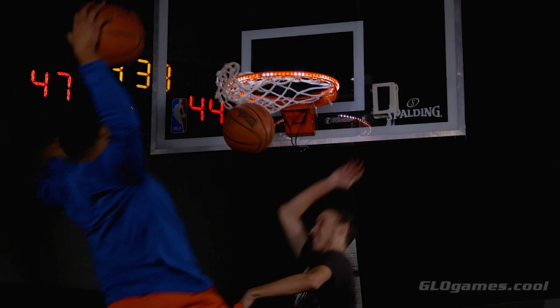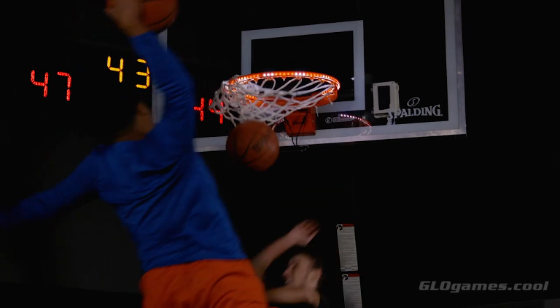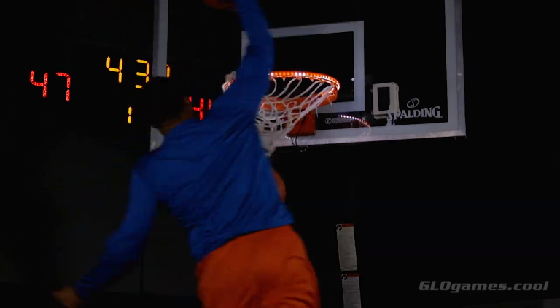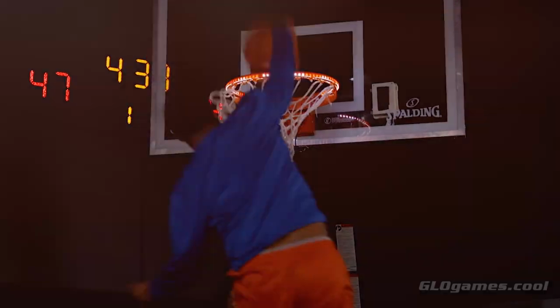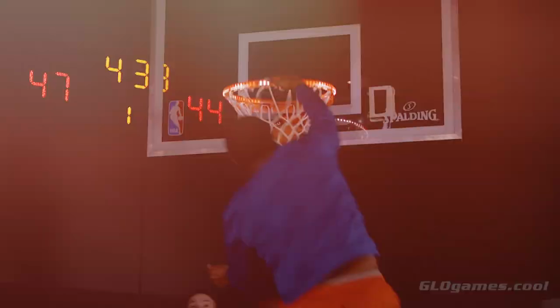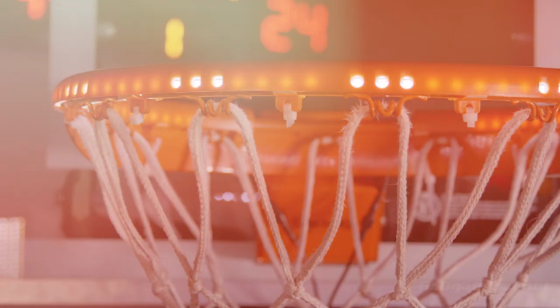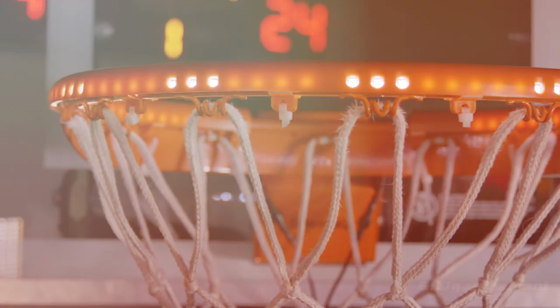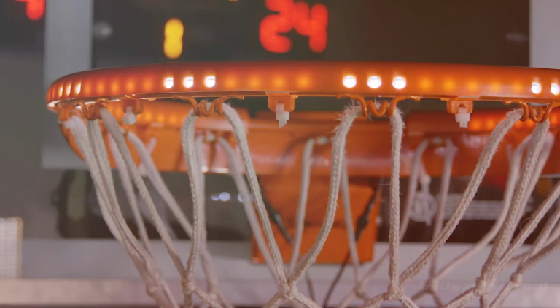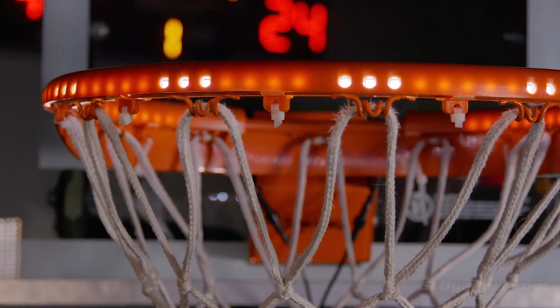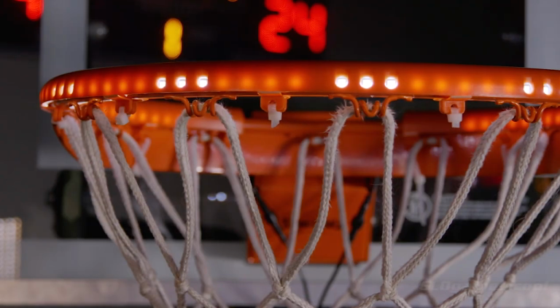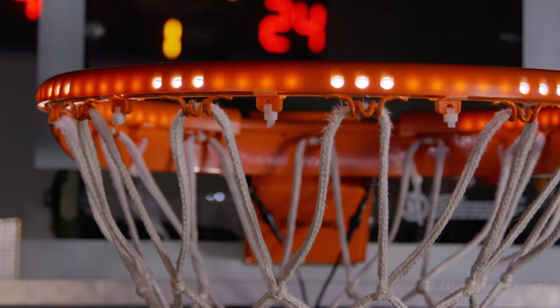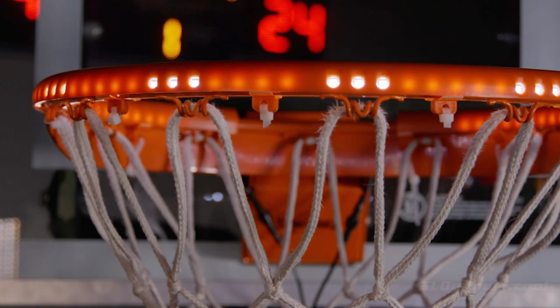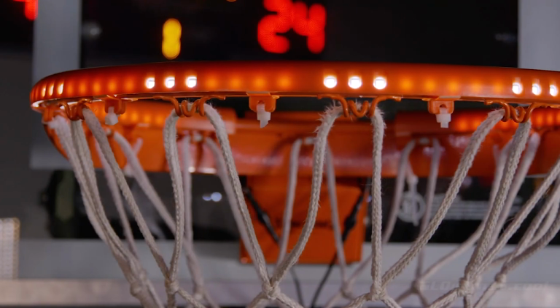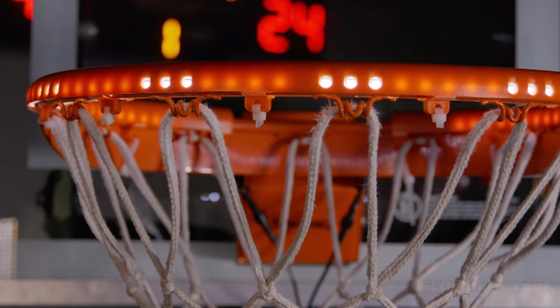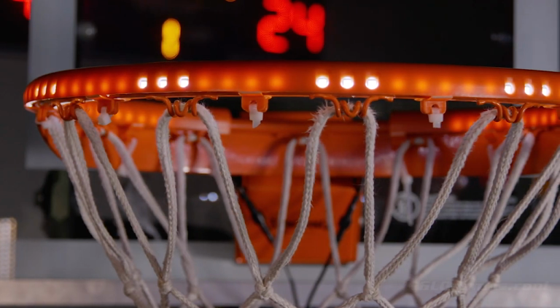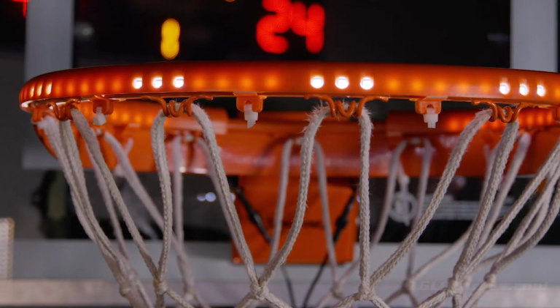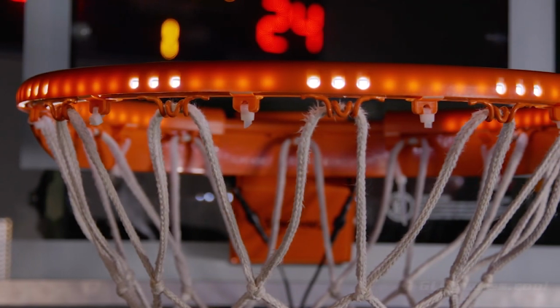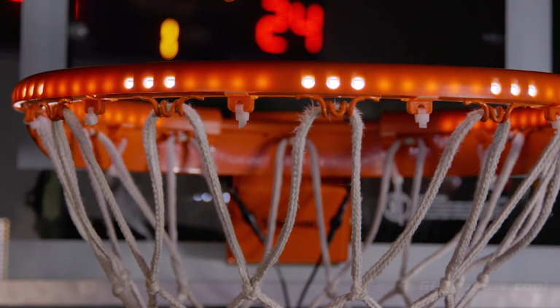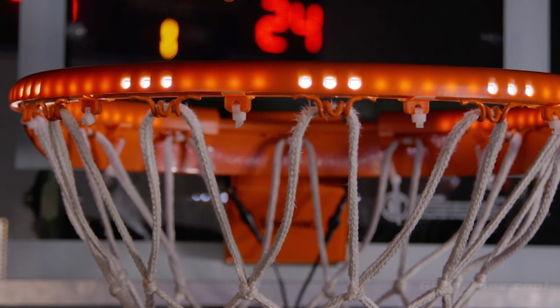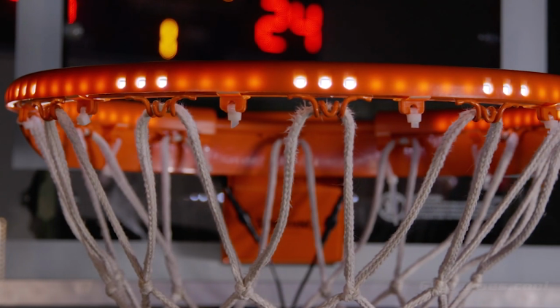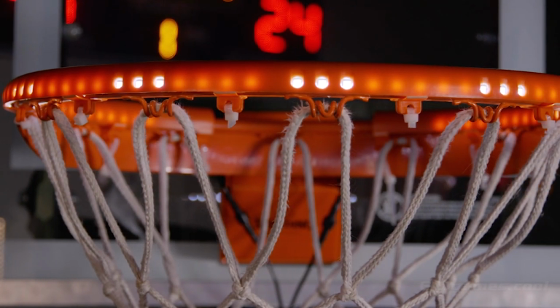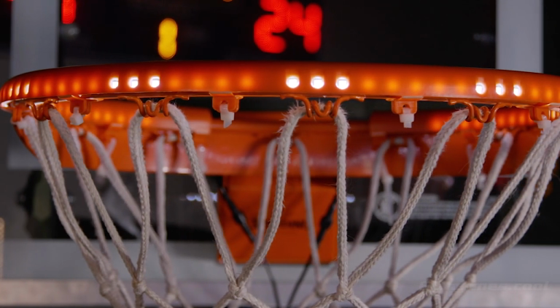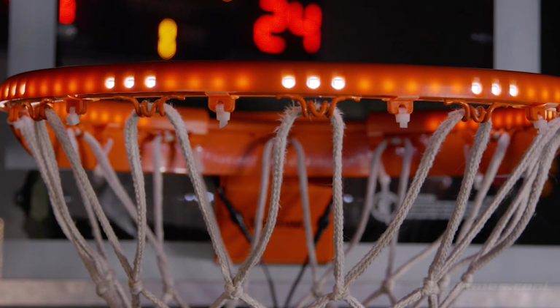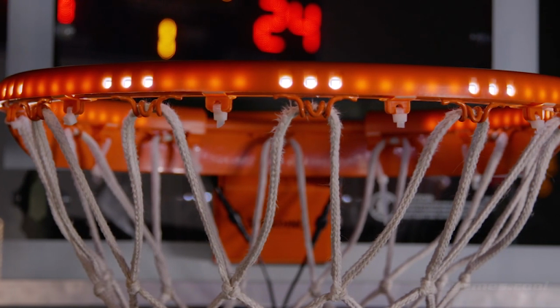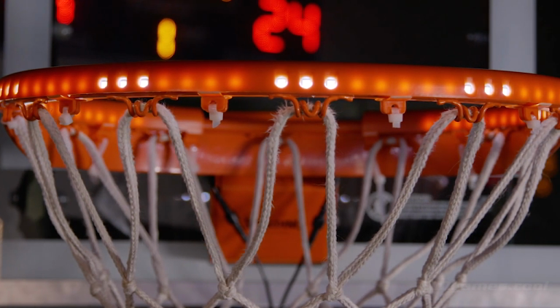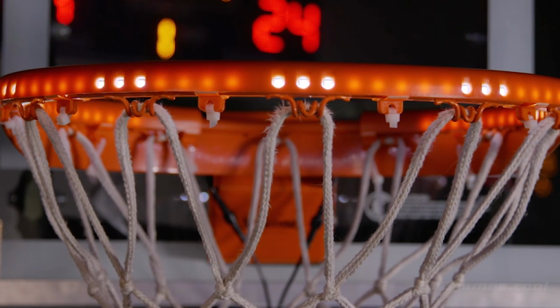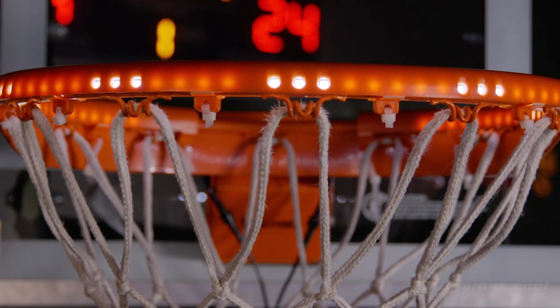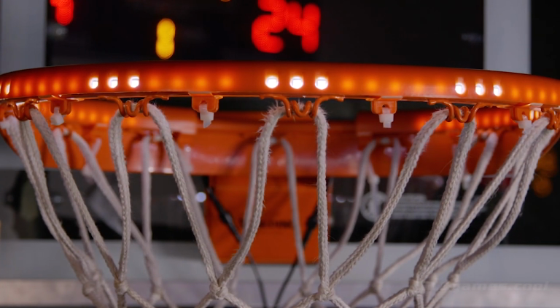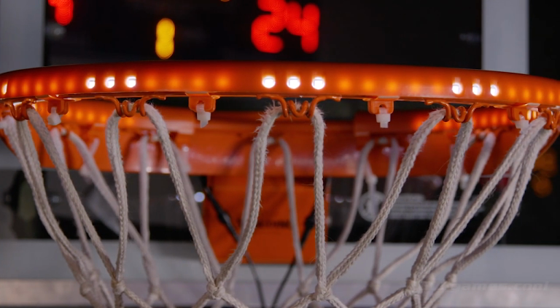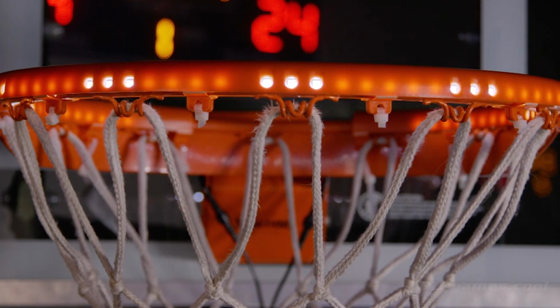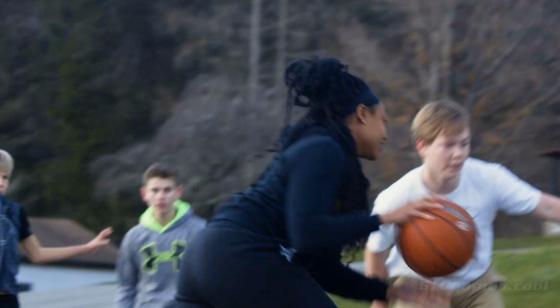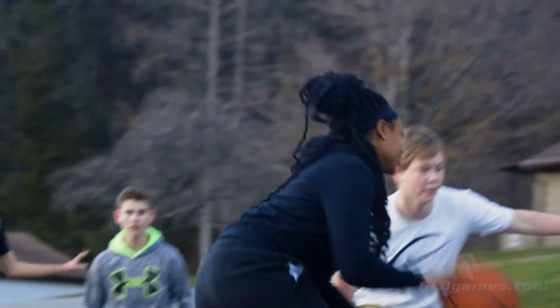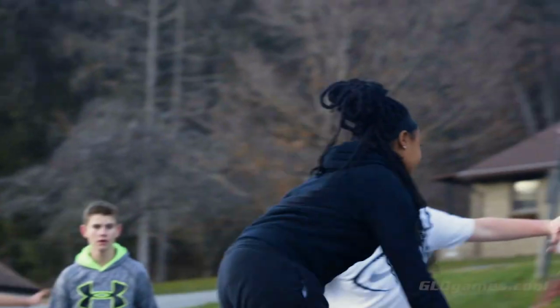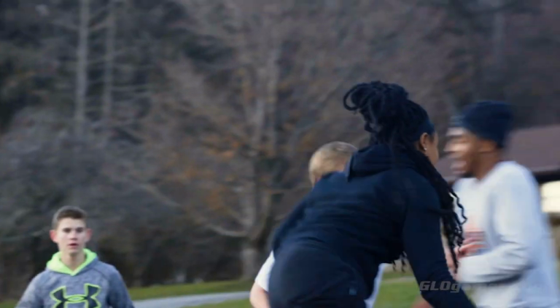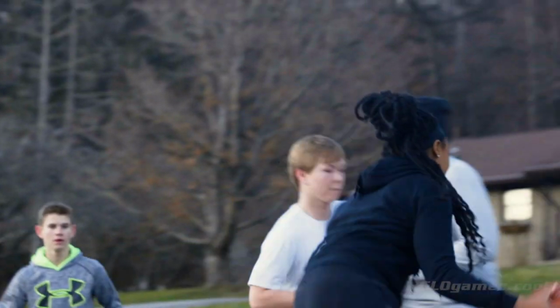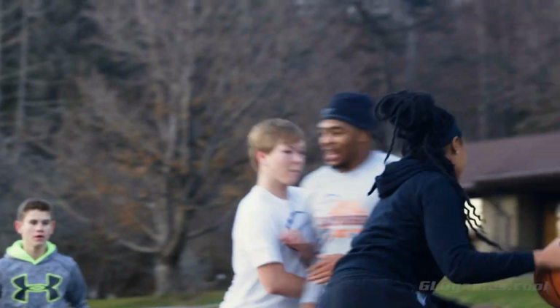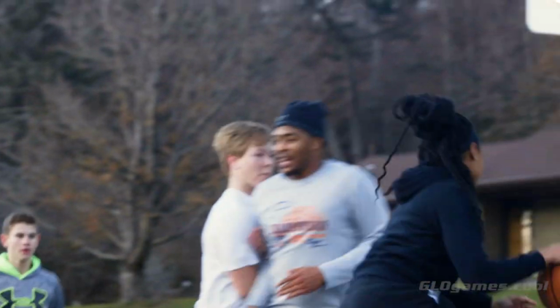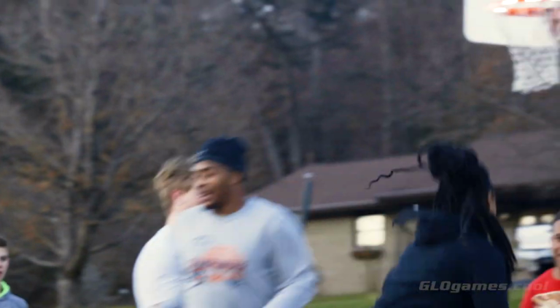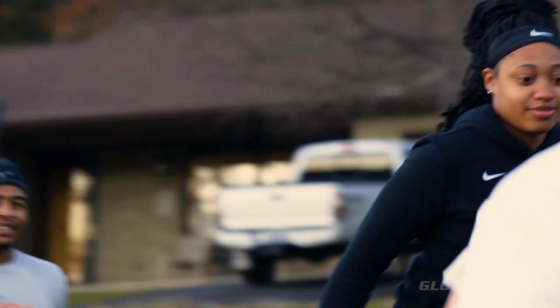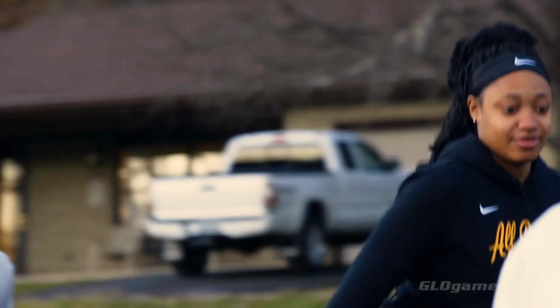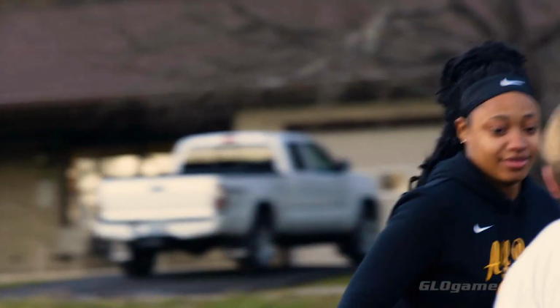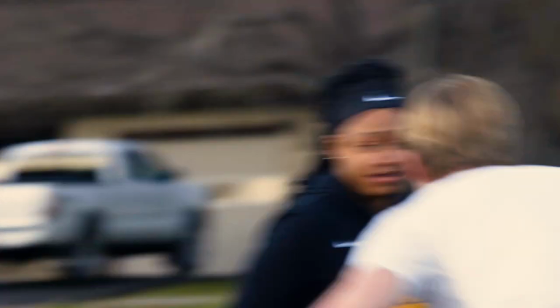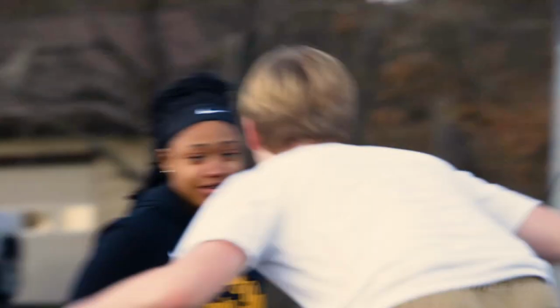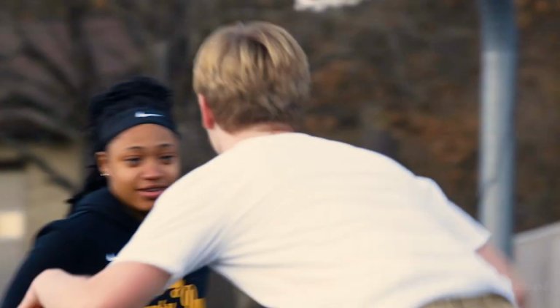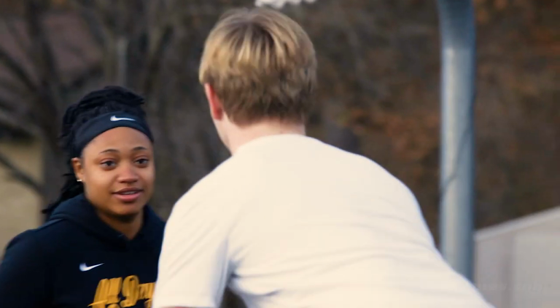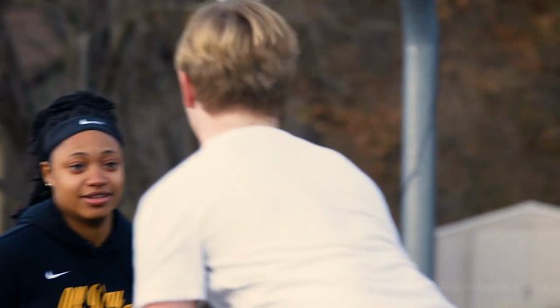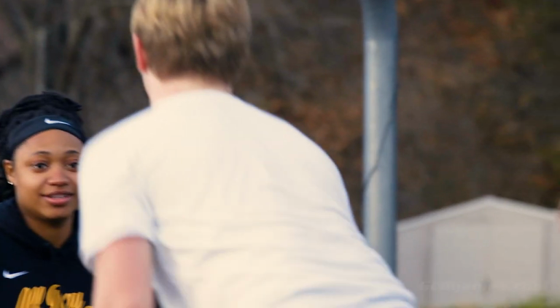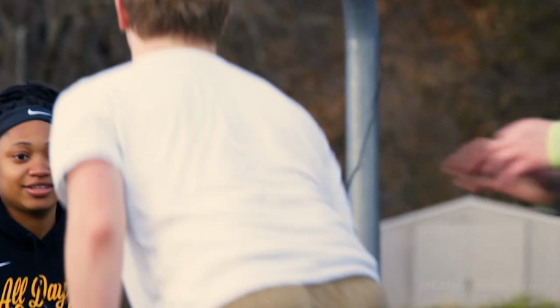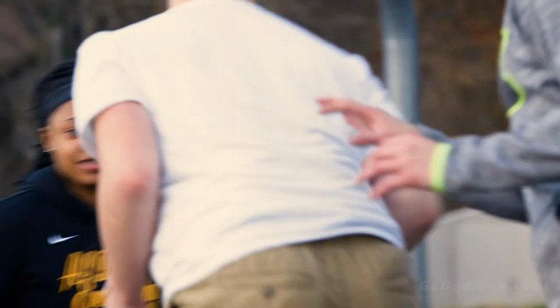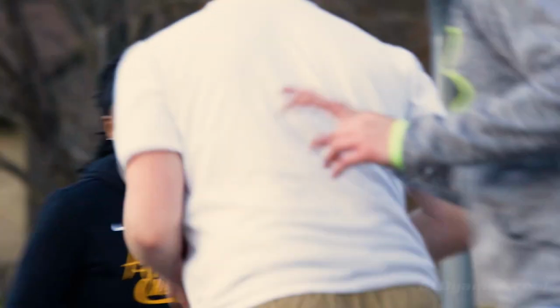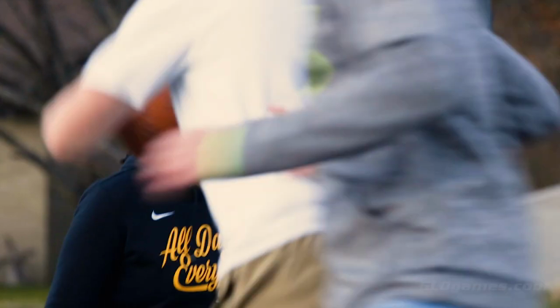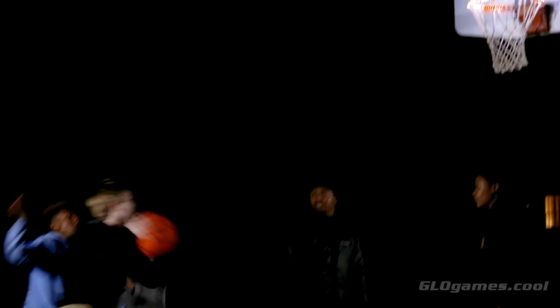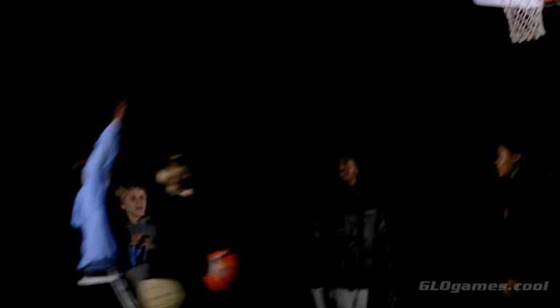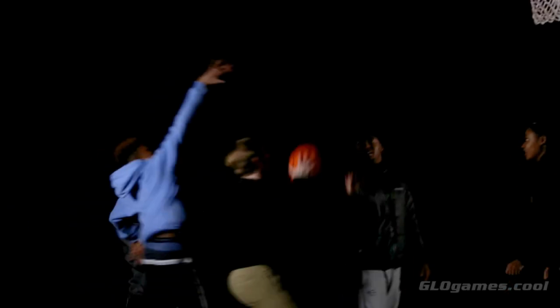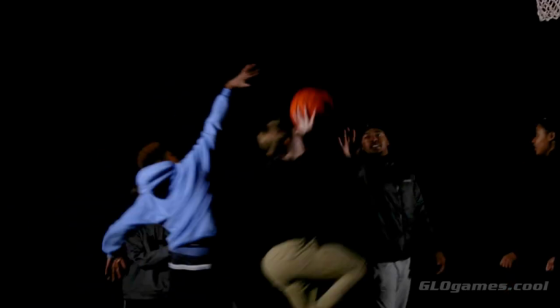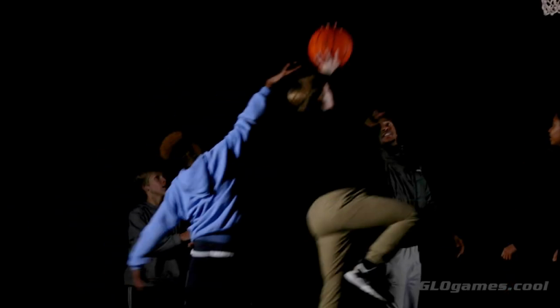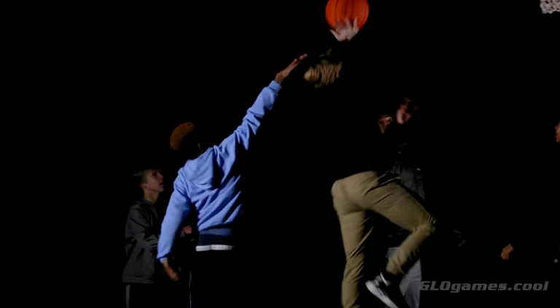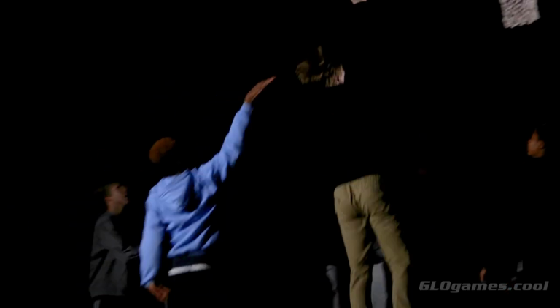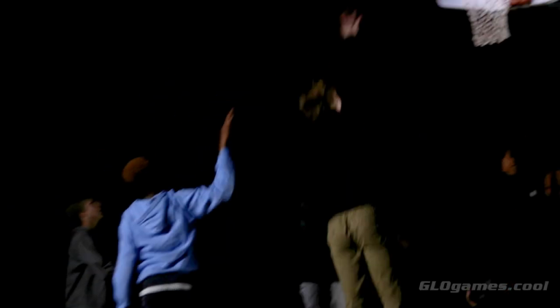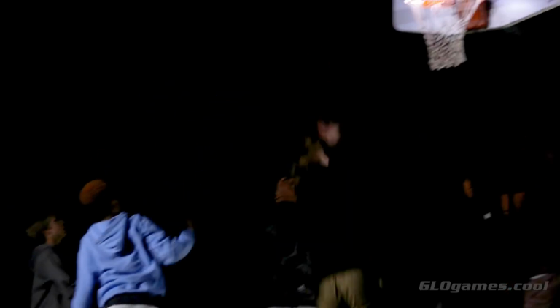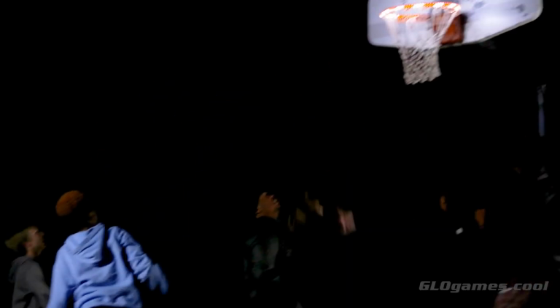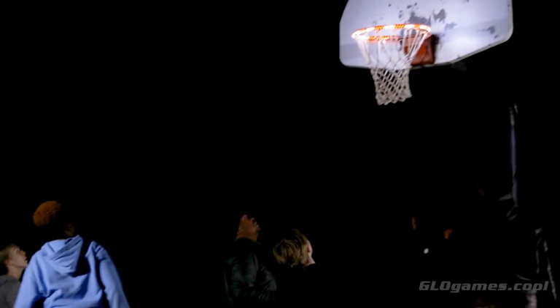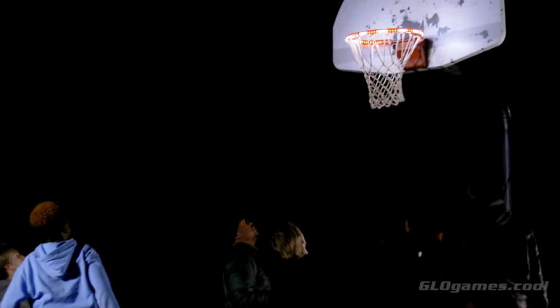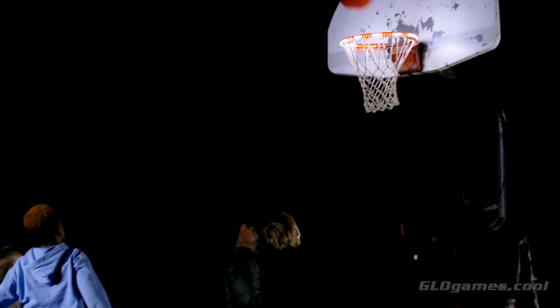144 LEDs light the way. Coaches and parents agree Light It Up gives players a real advantage.